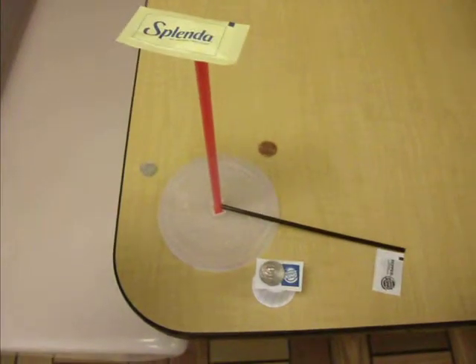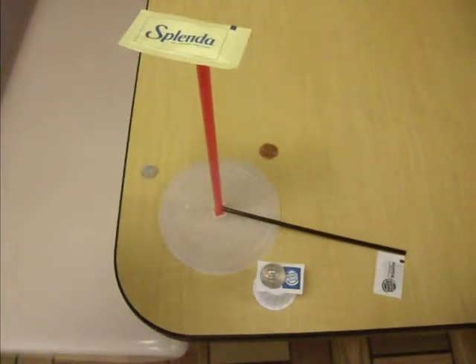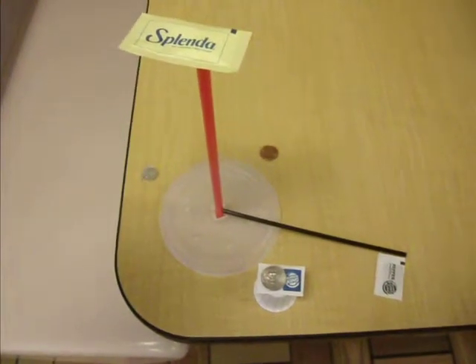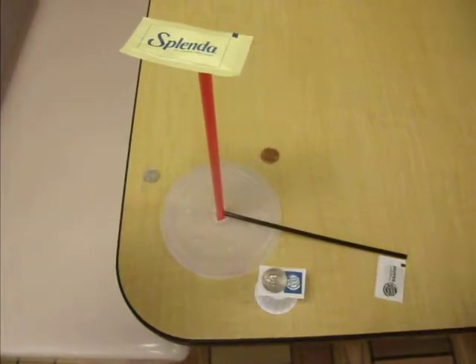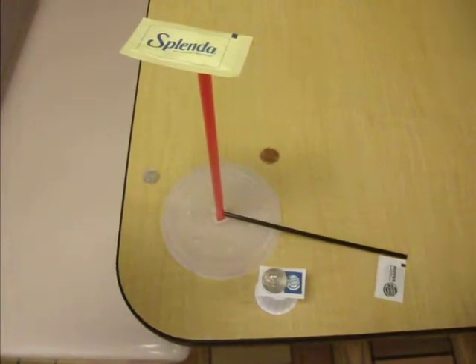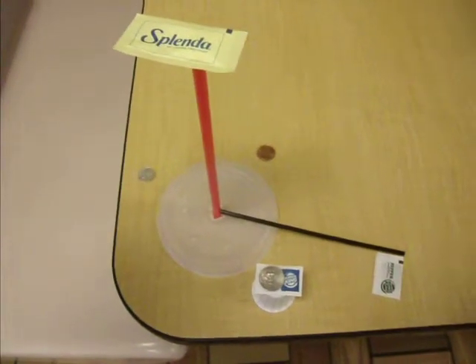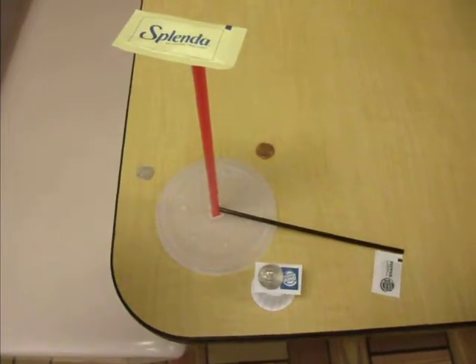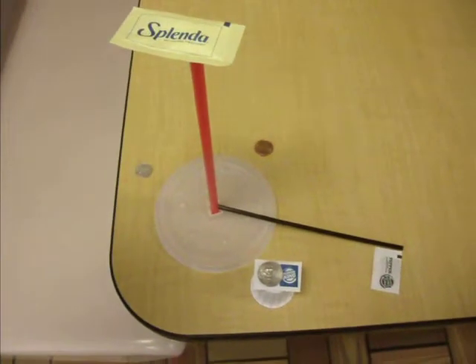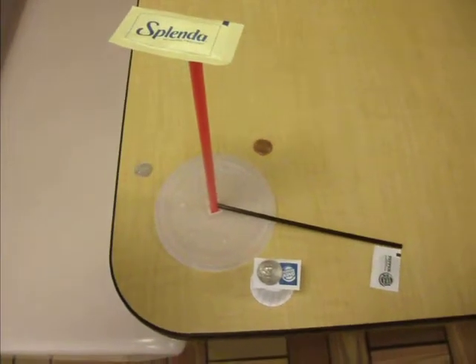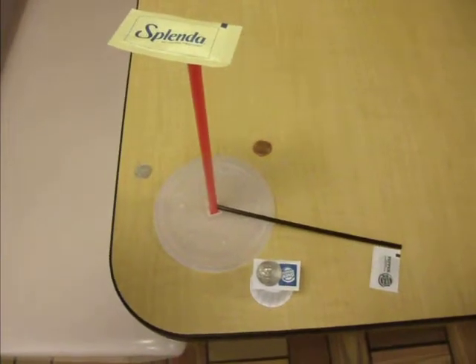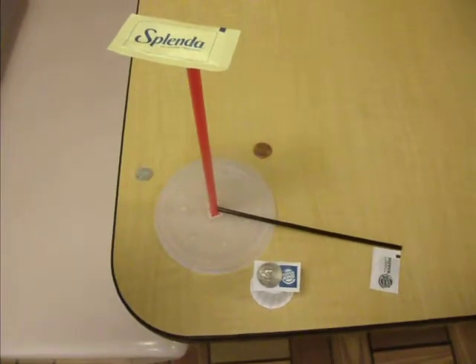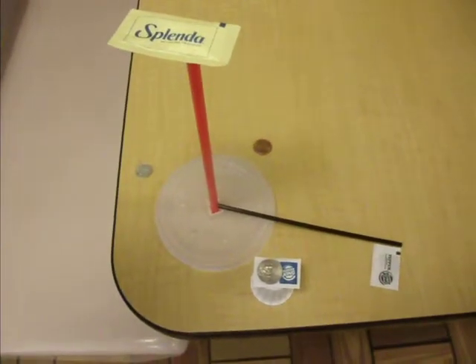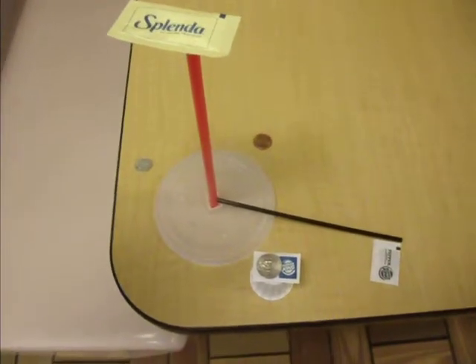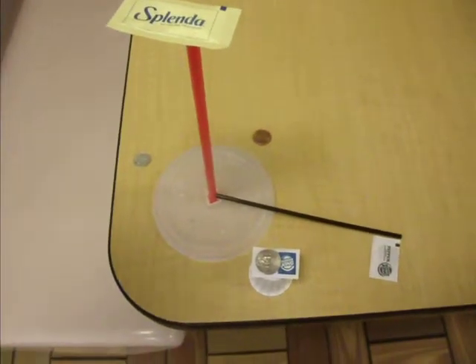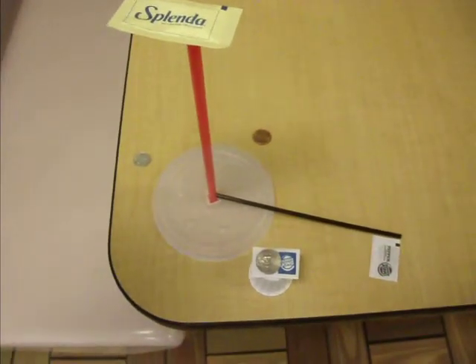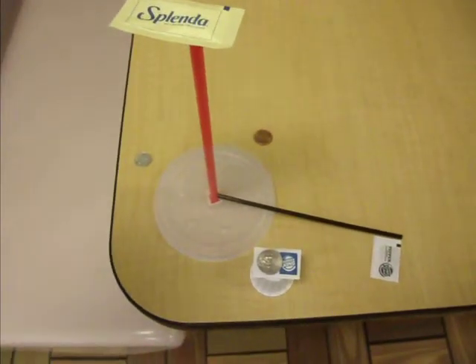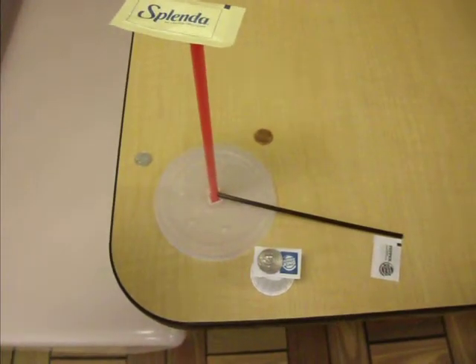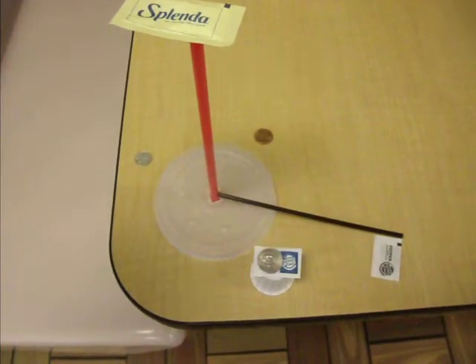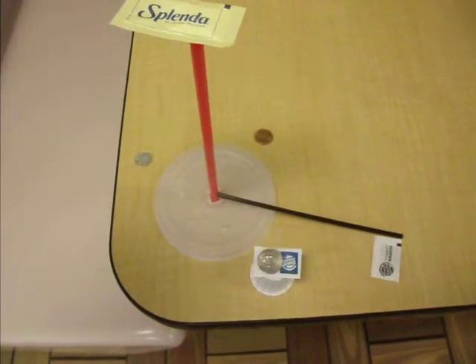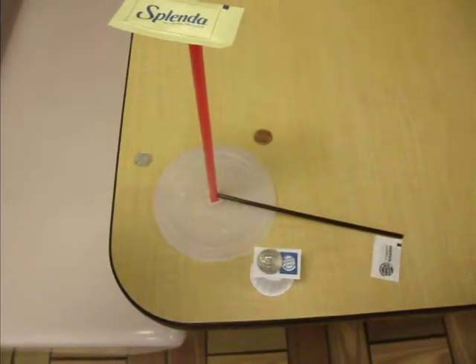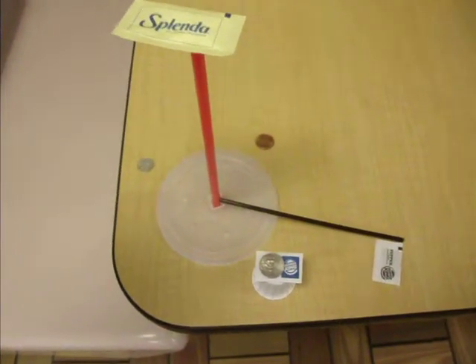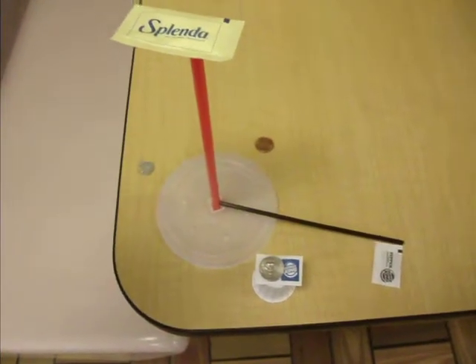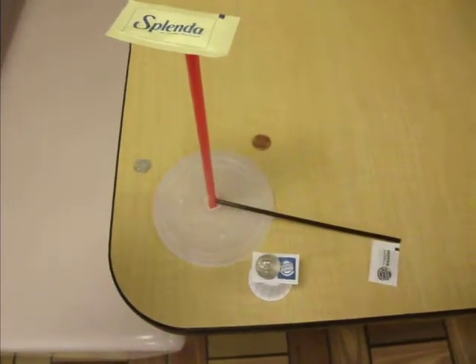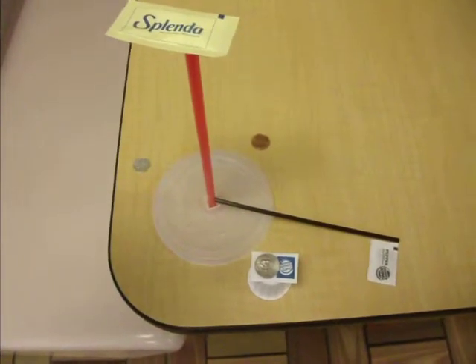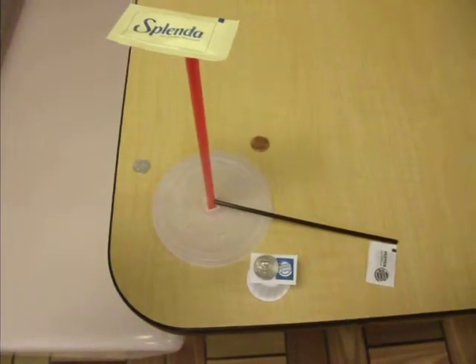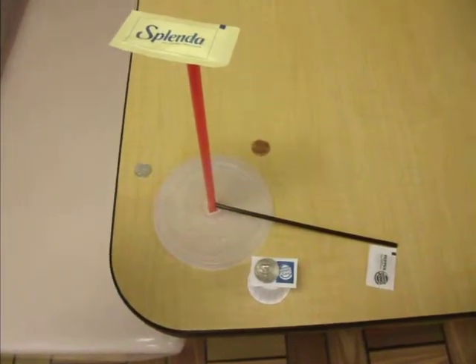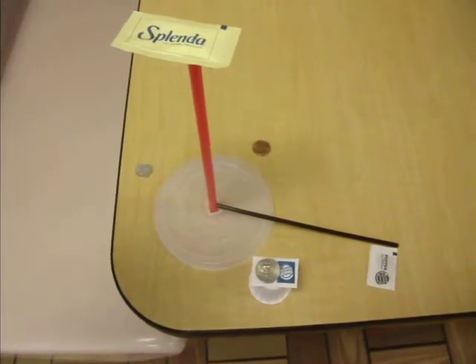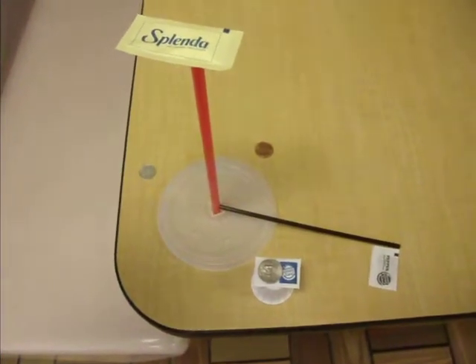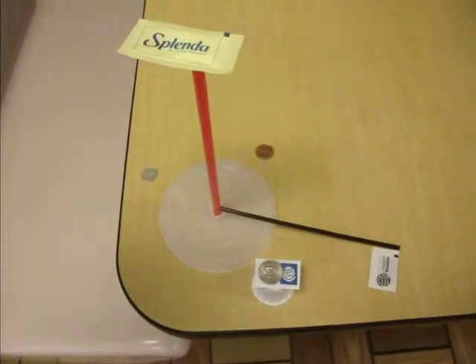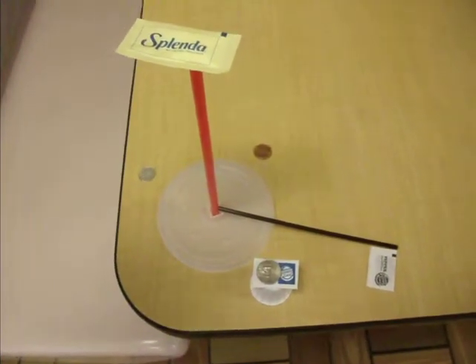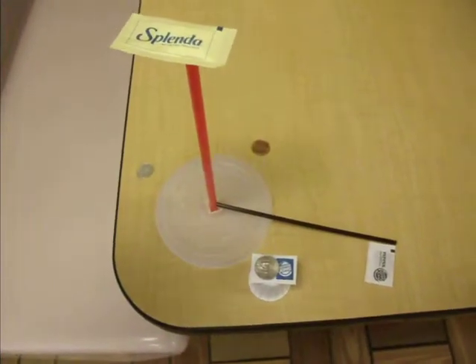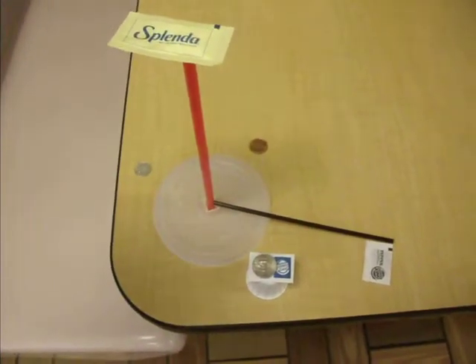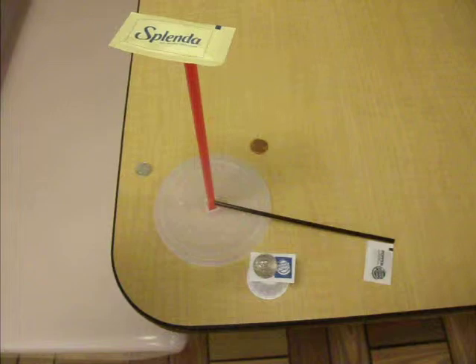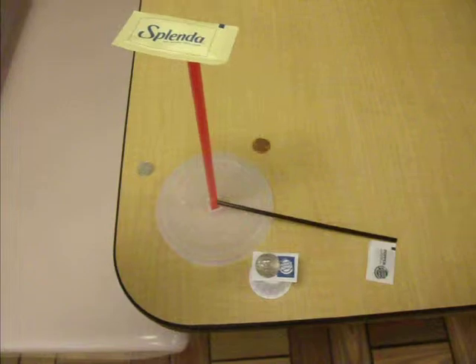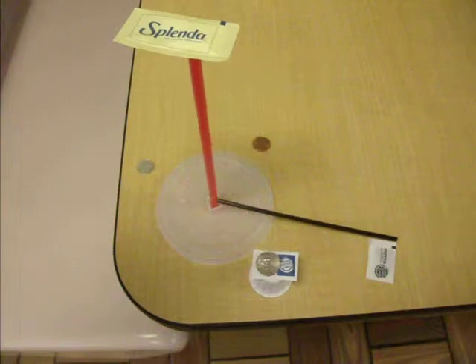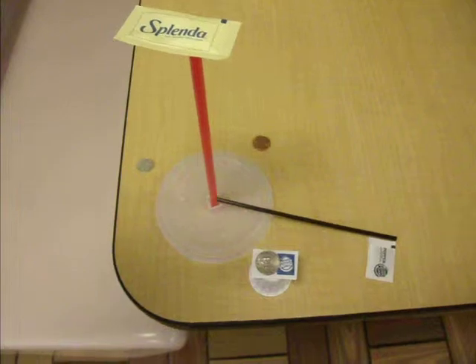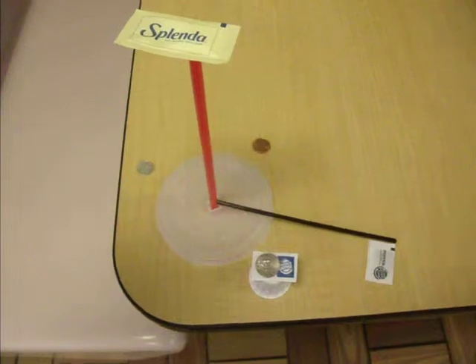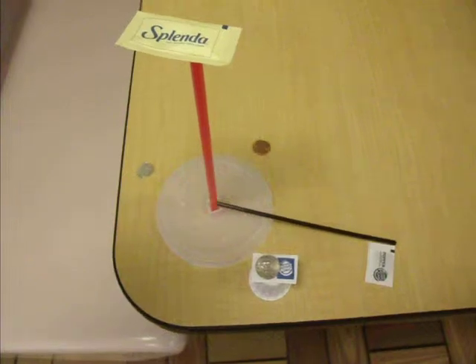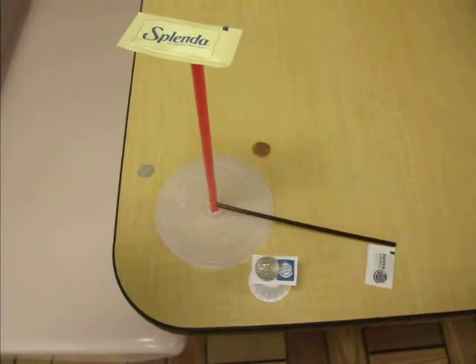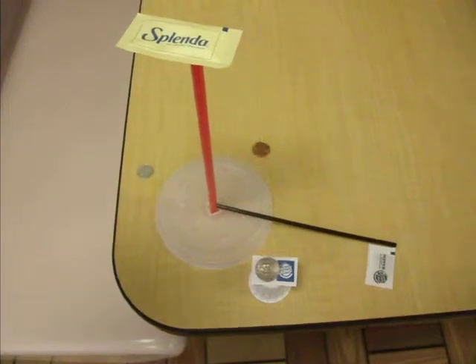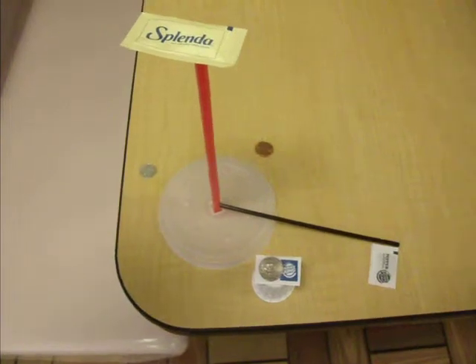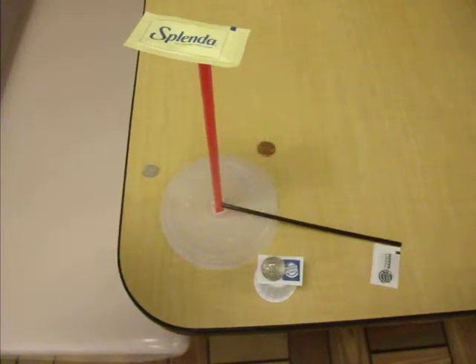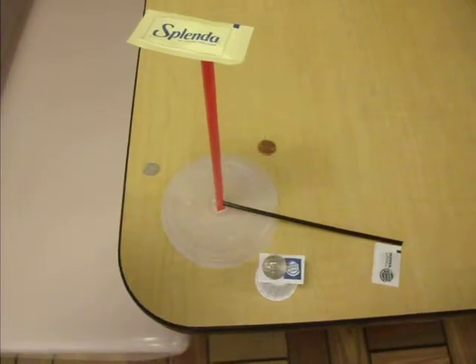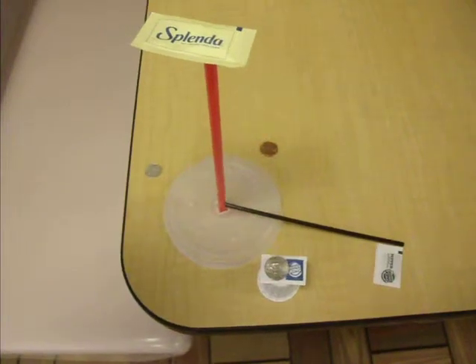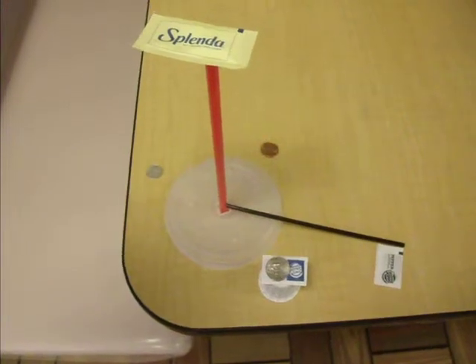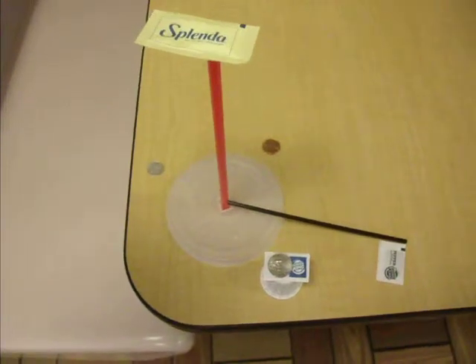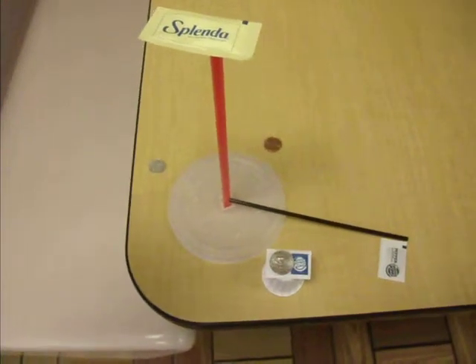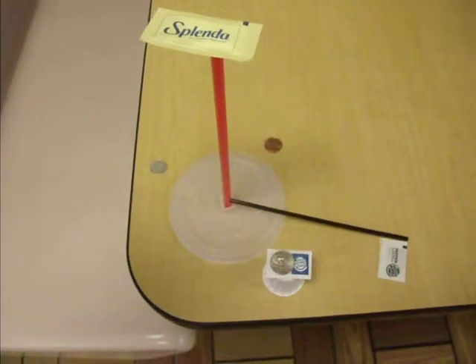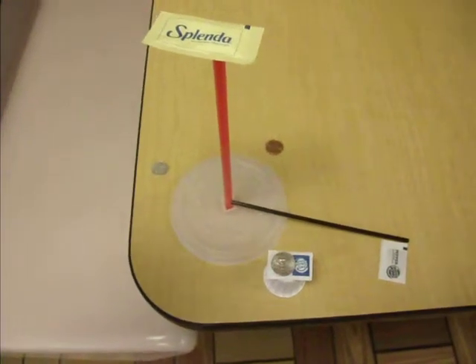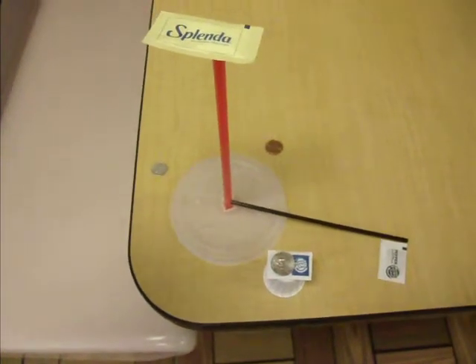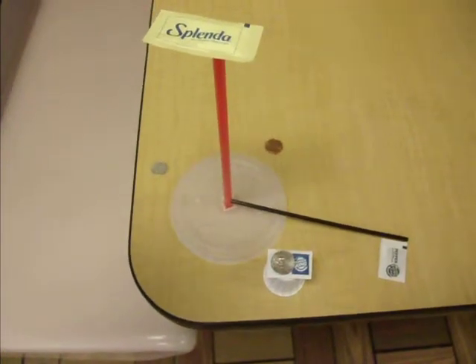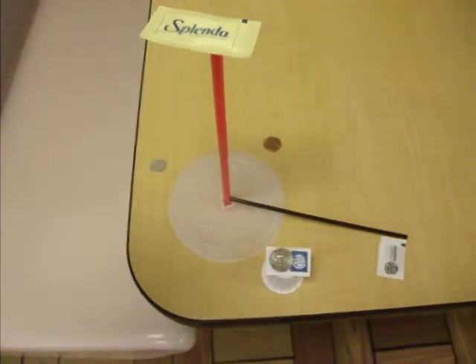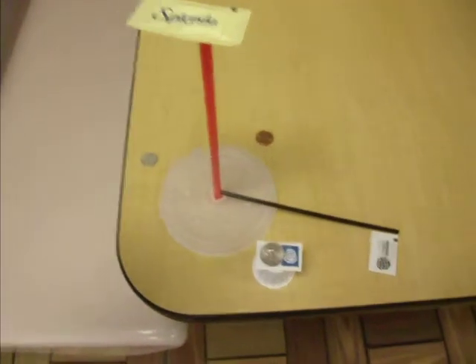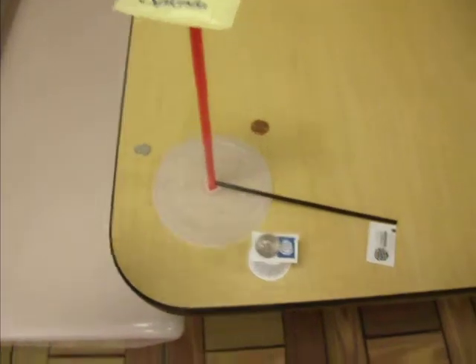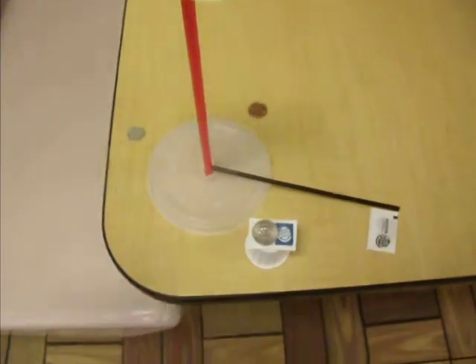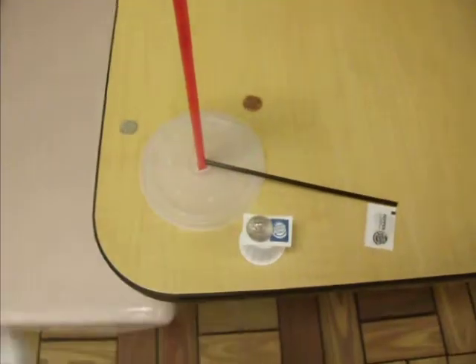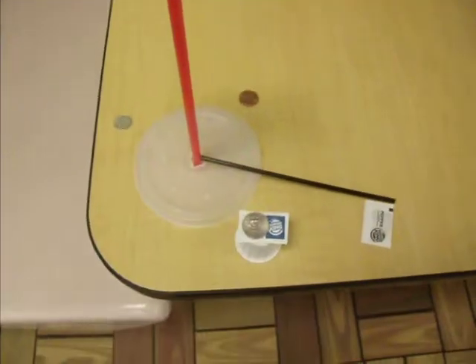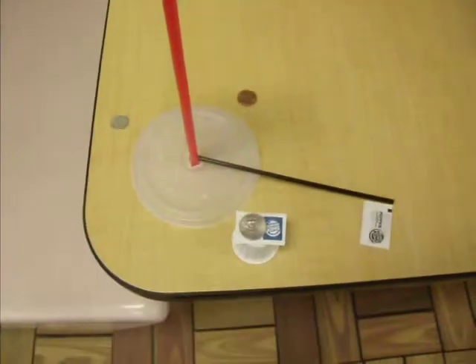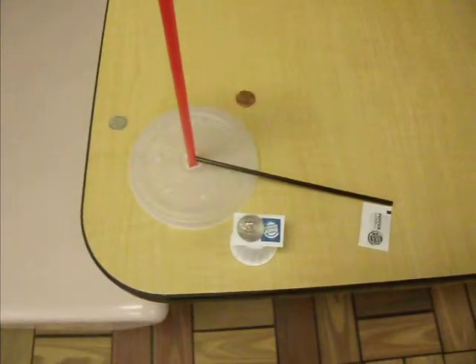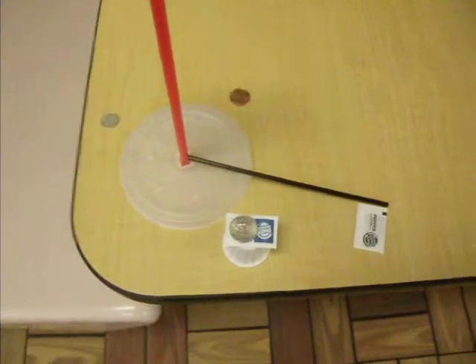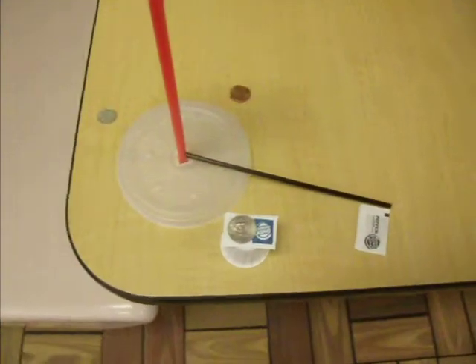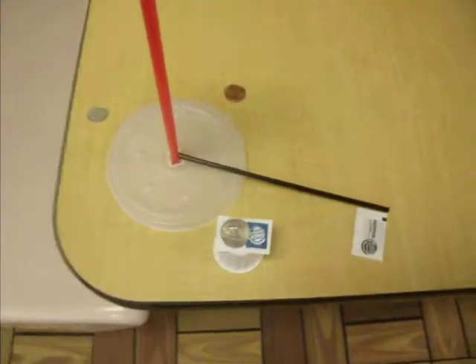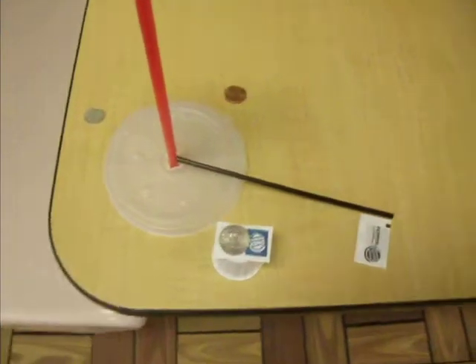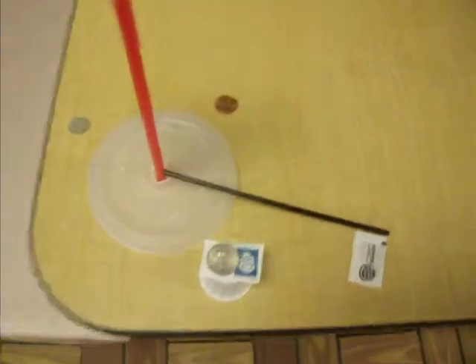At other times of the year, the clock compass loses accuracy, but the general direction of north can be found.